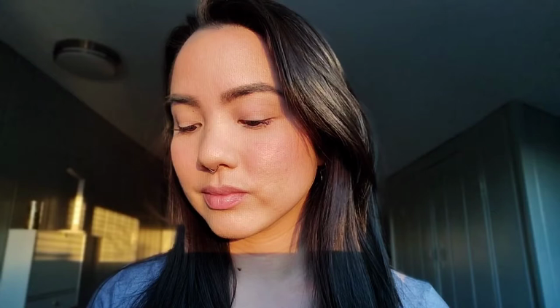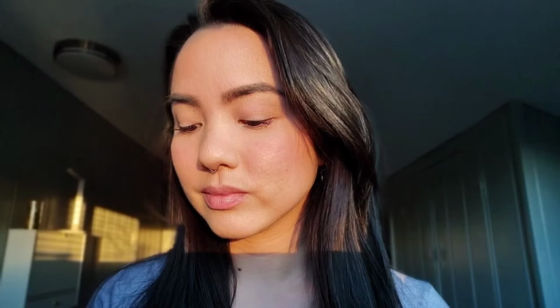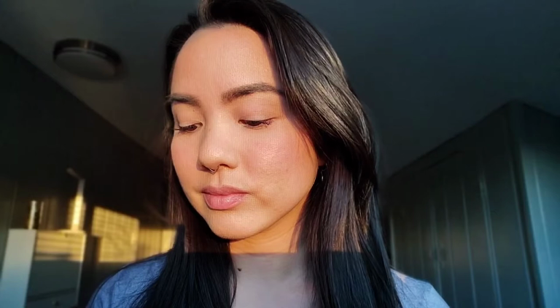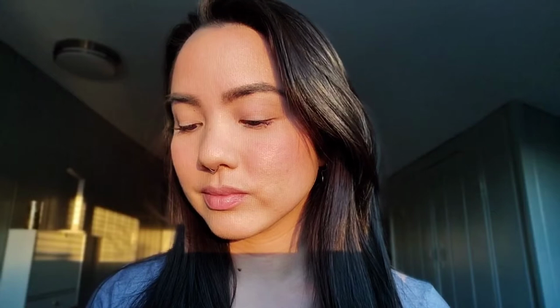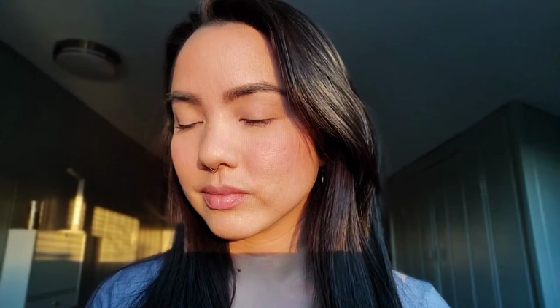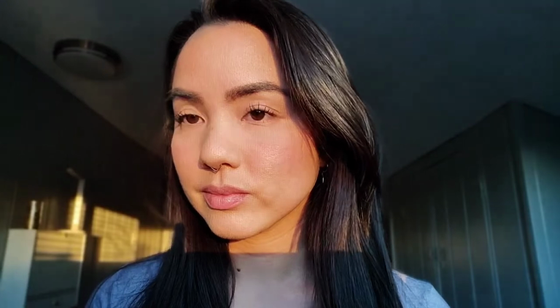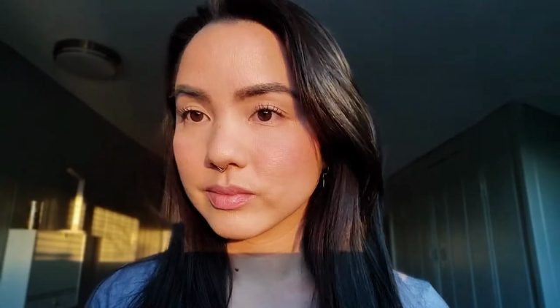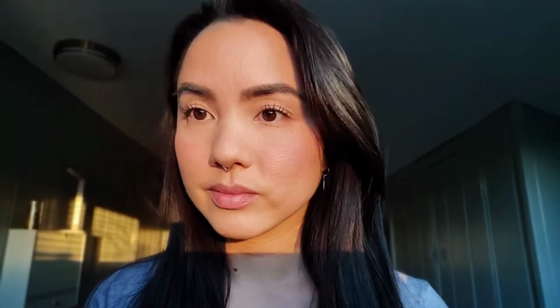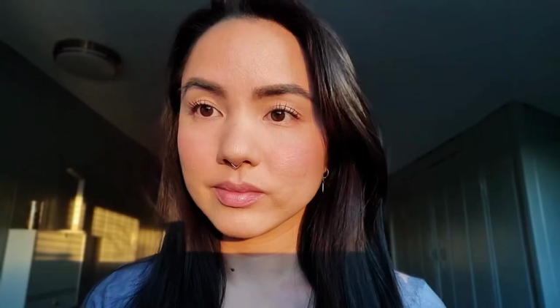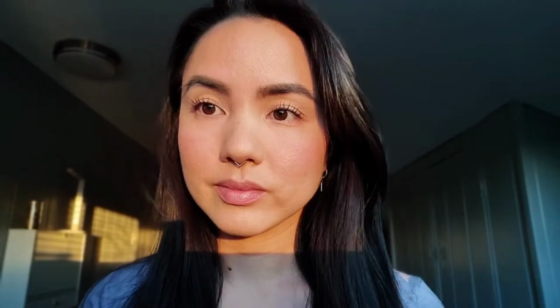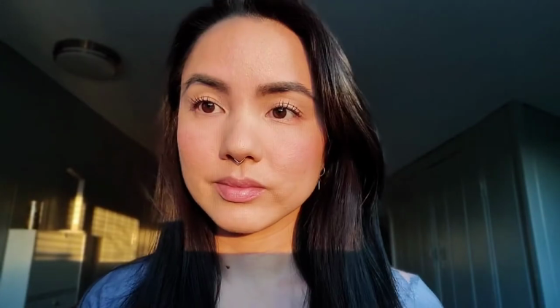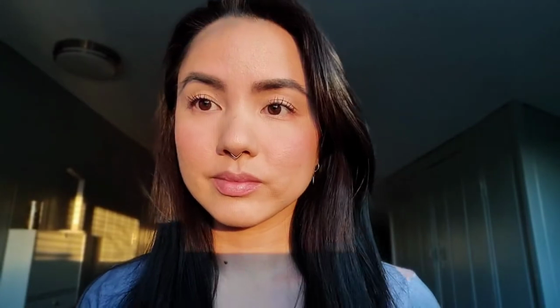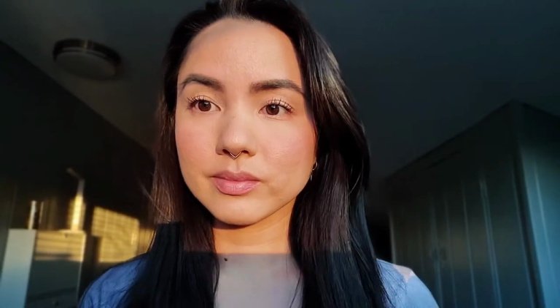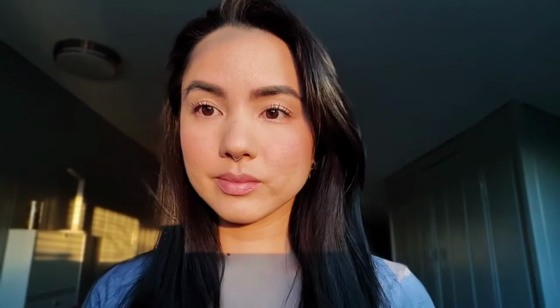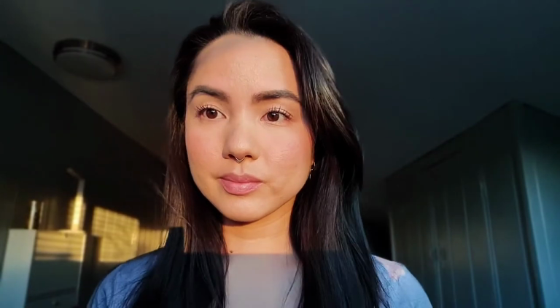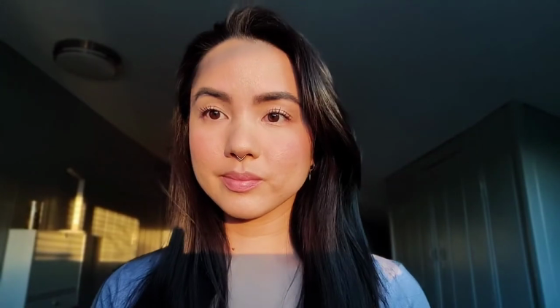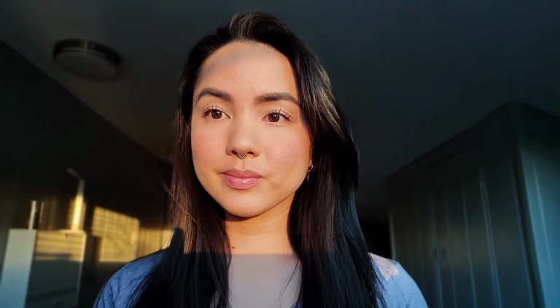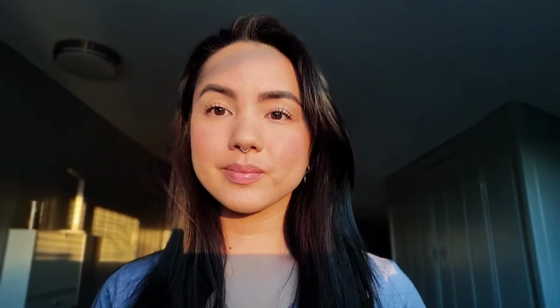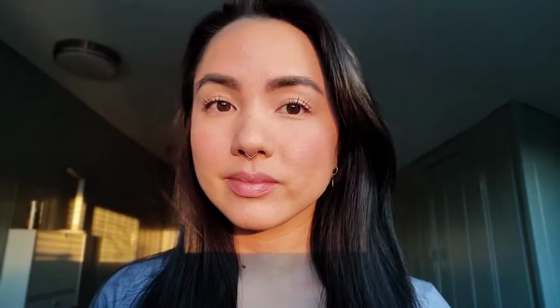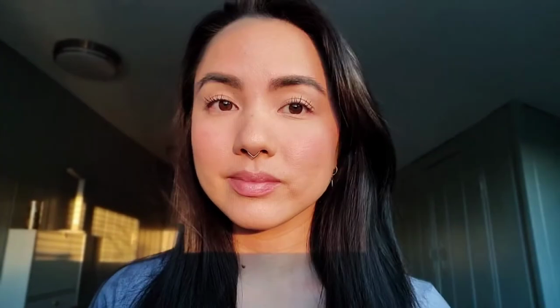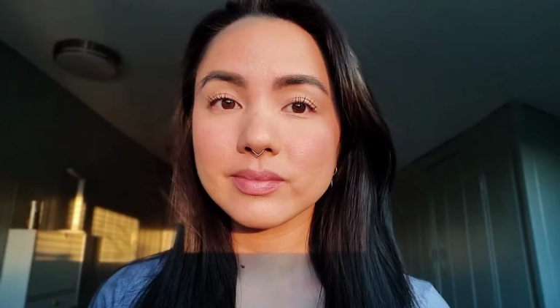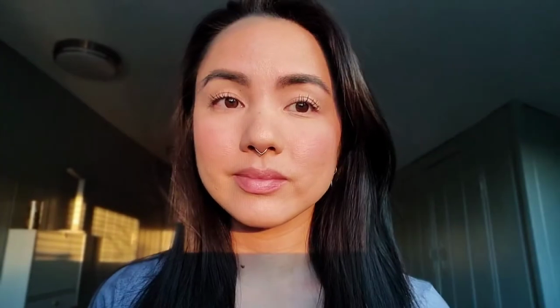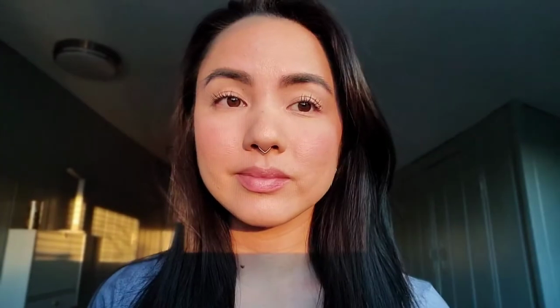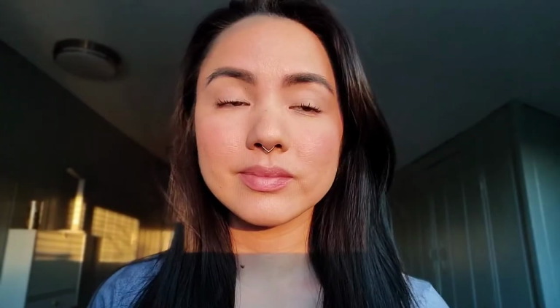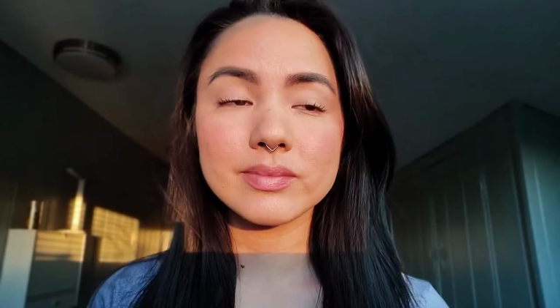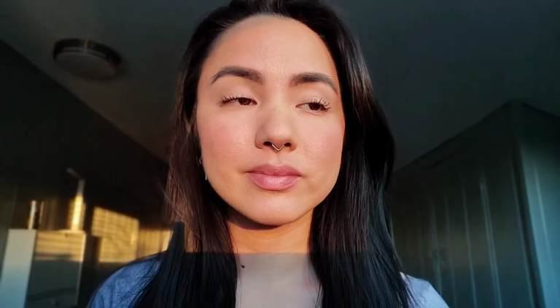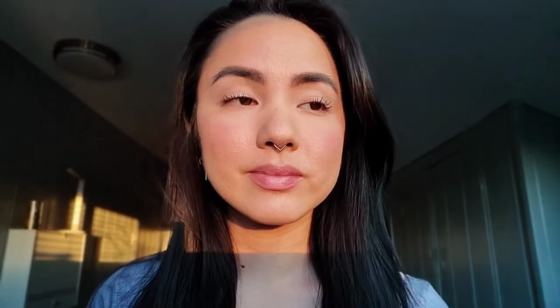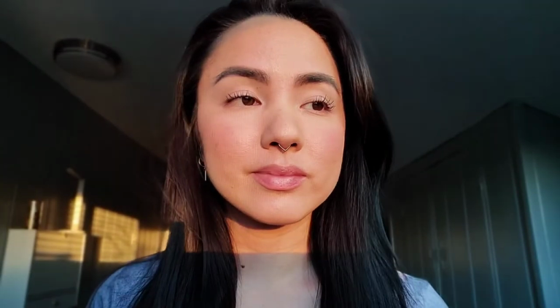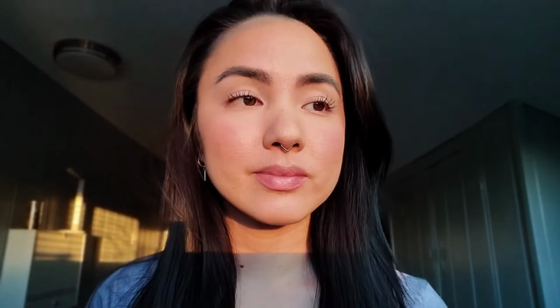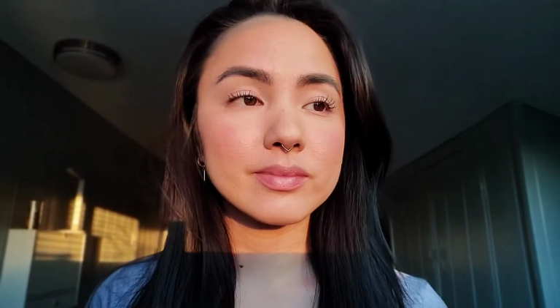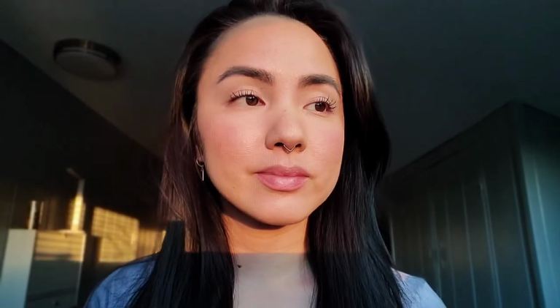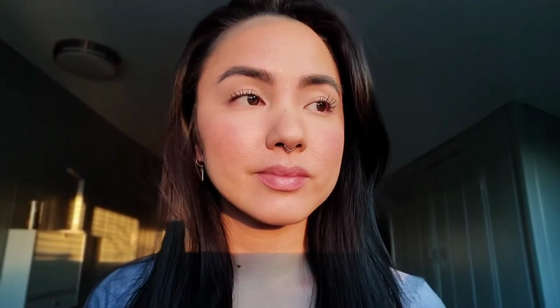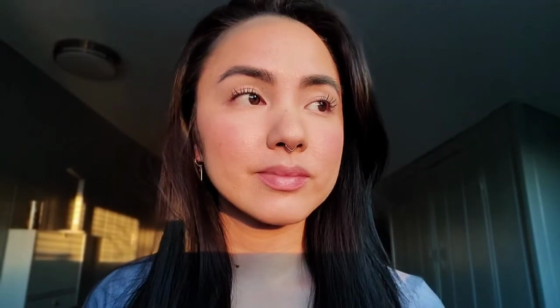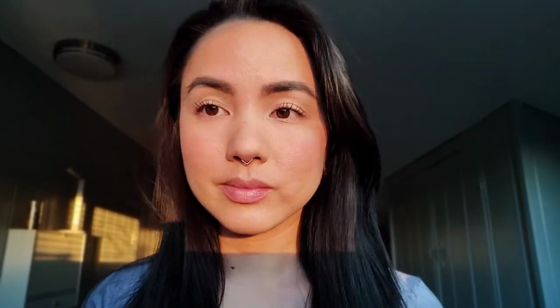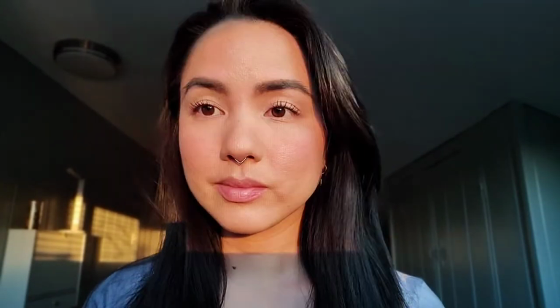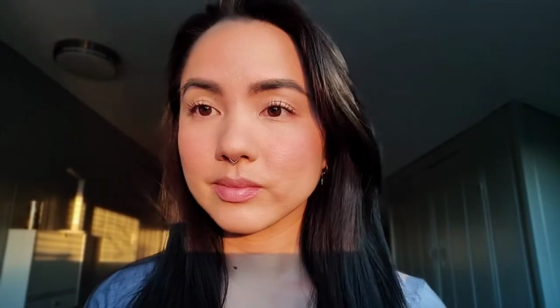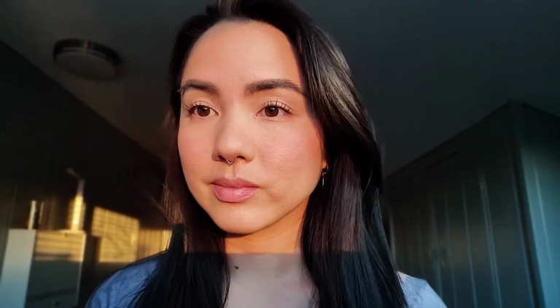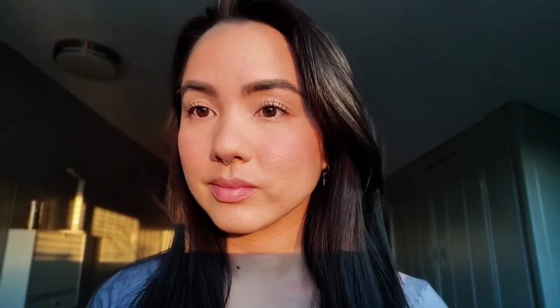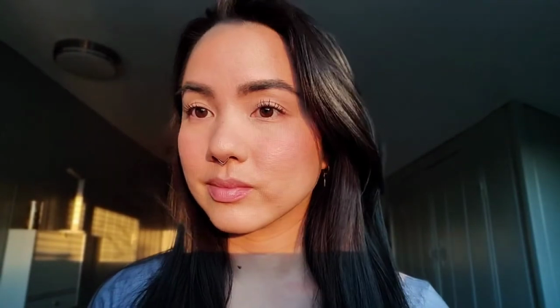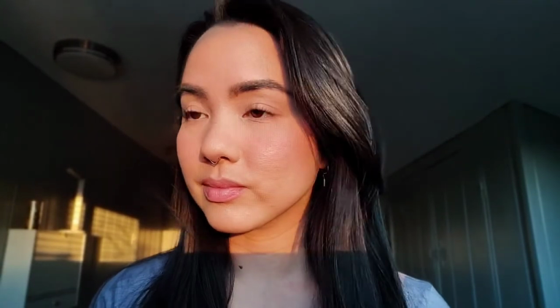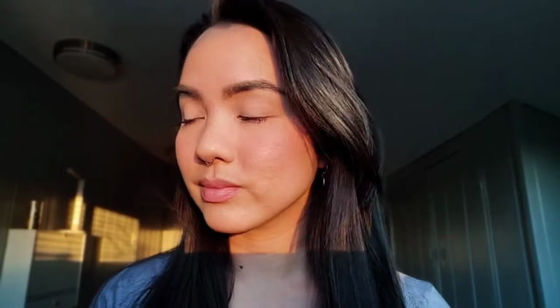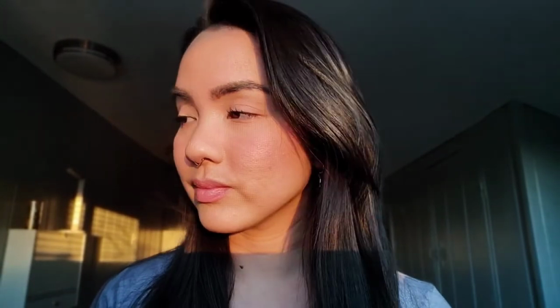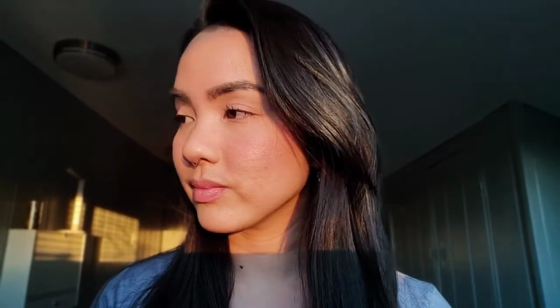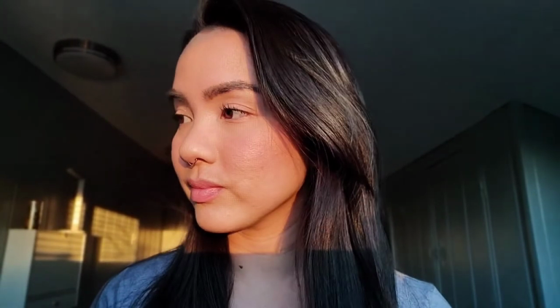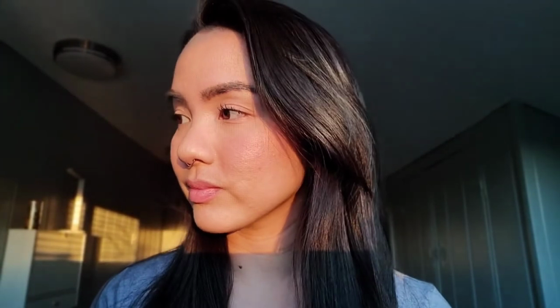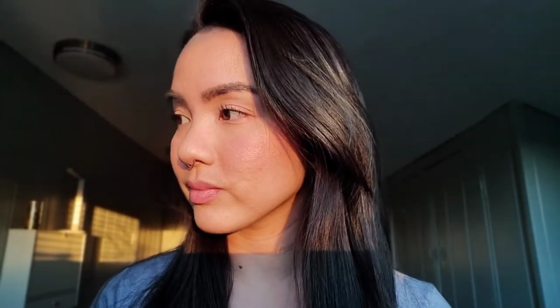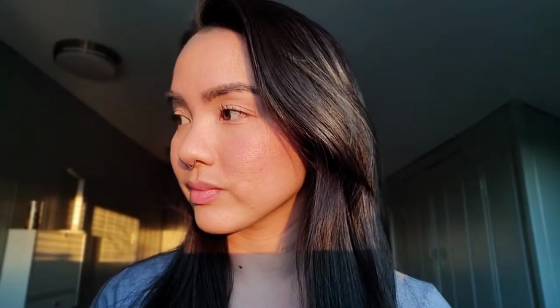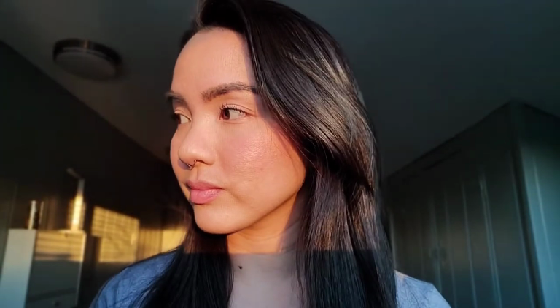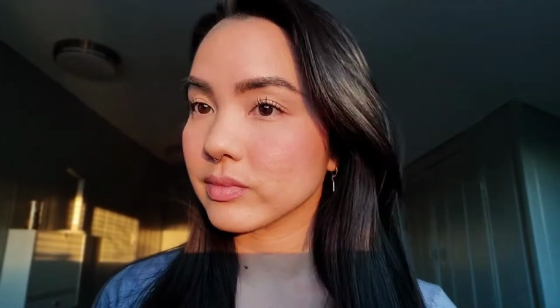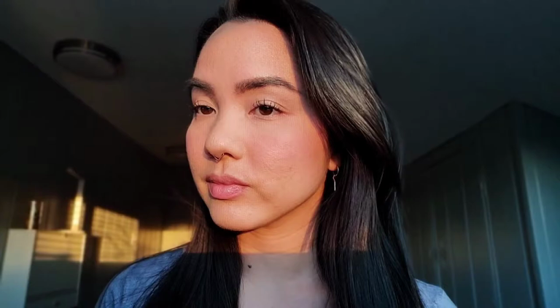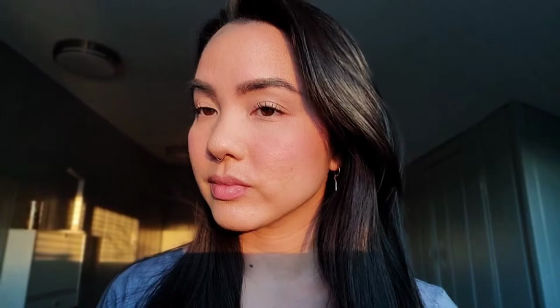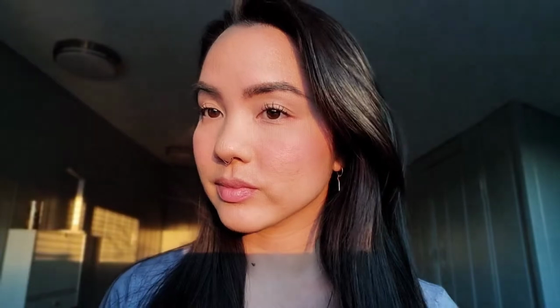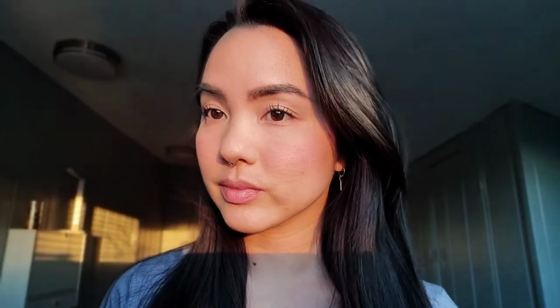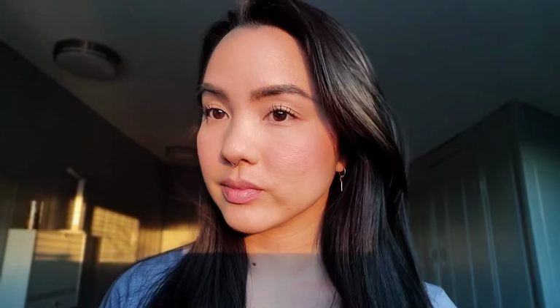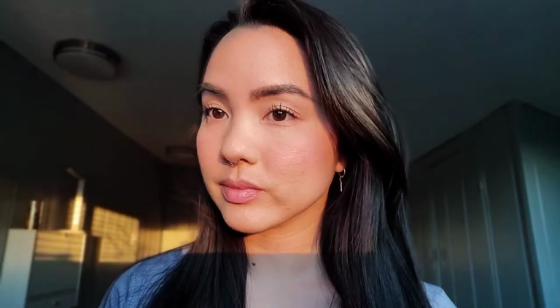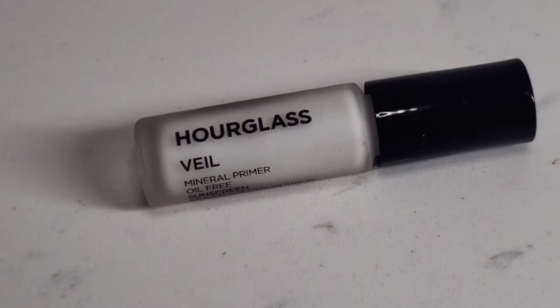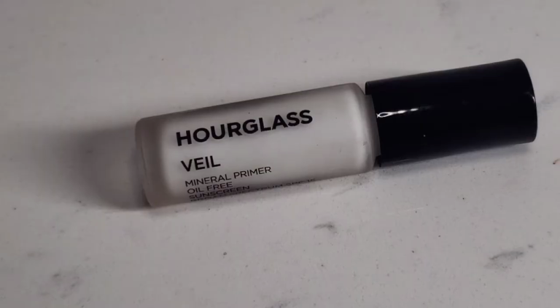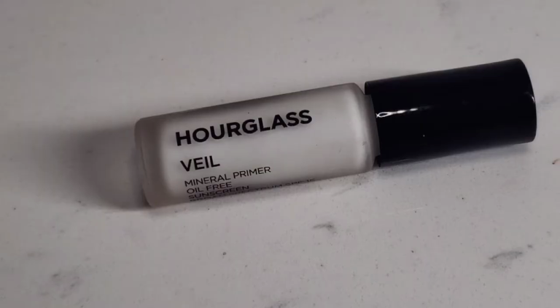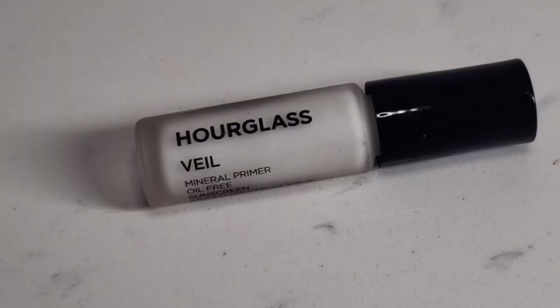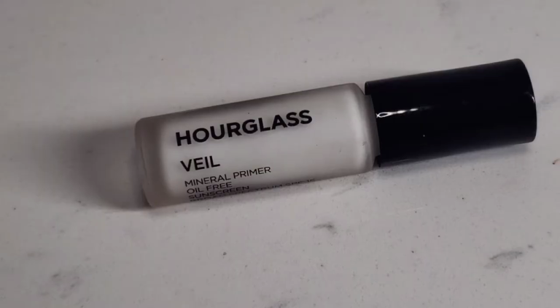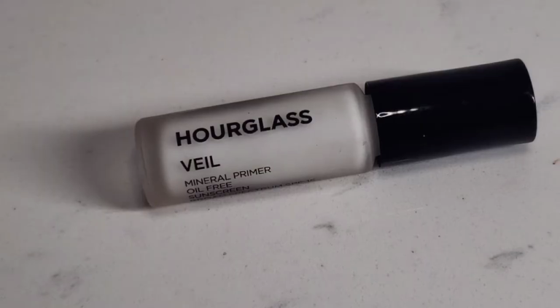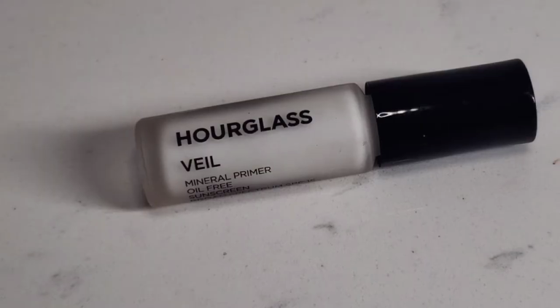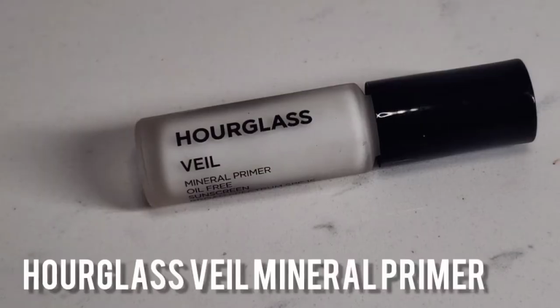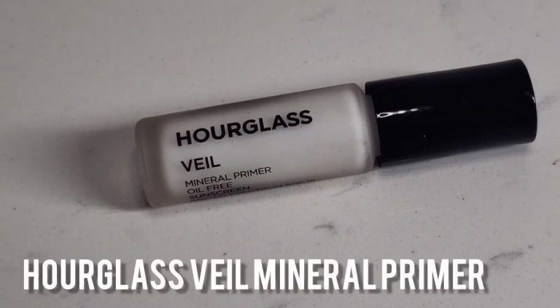Today I'll show you how to create this no makeup makeup lip with a soft flush. It's a clean natural beauty look that I often get asked to do.